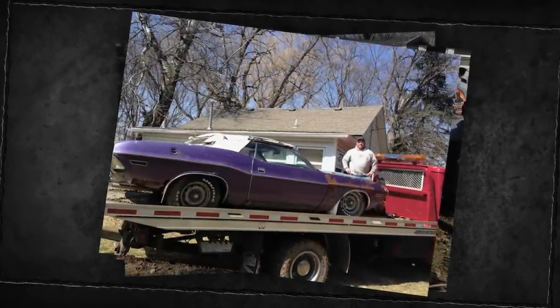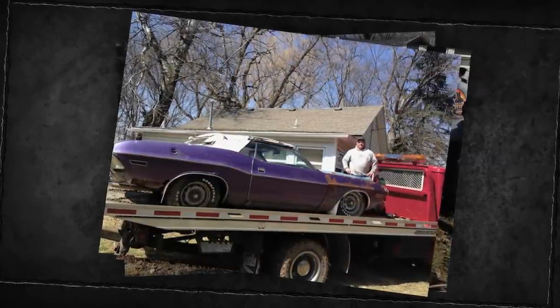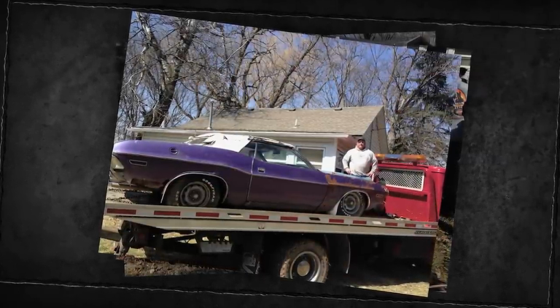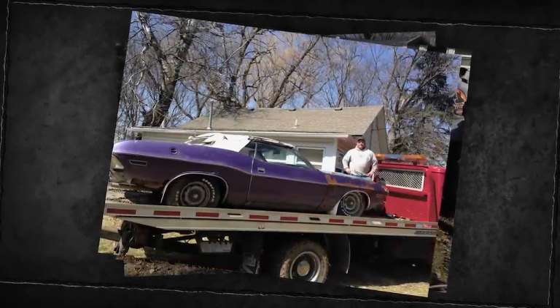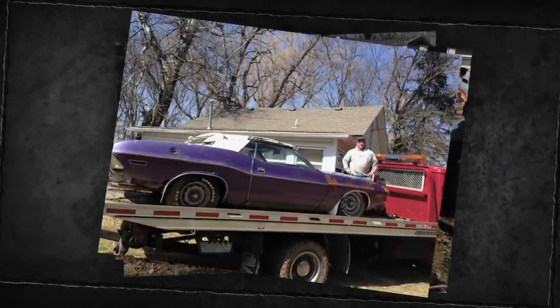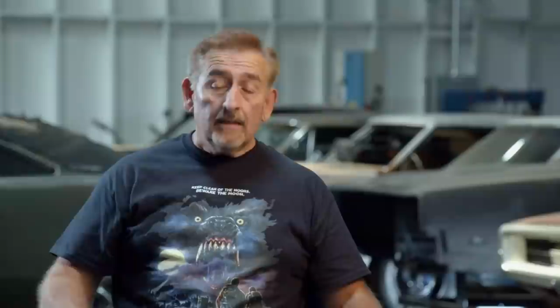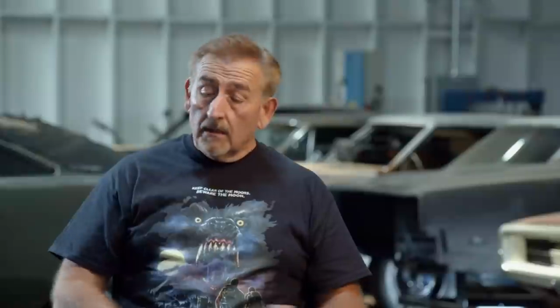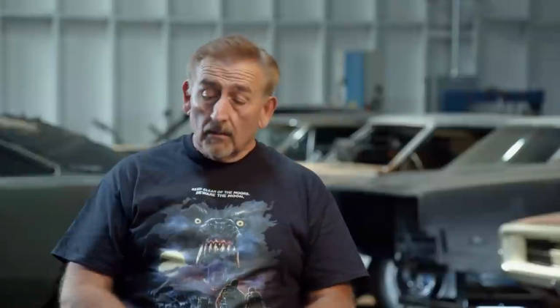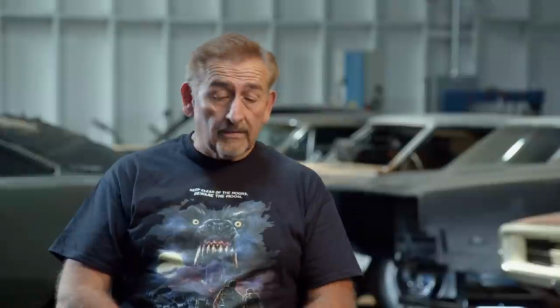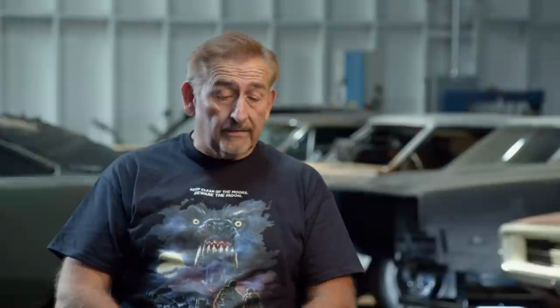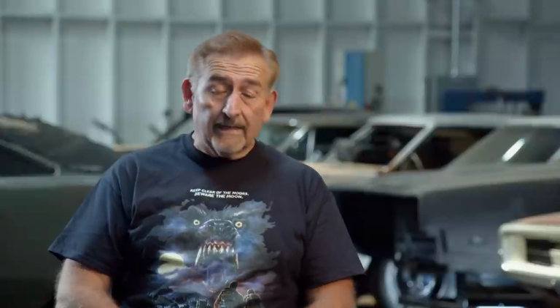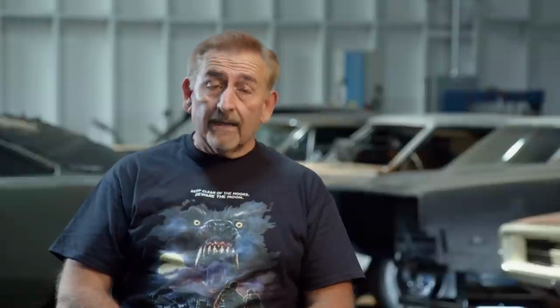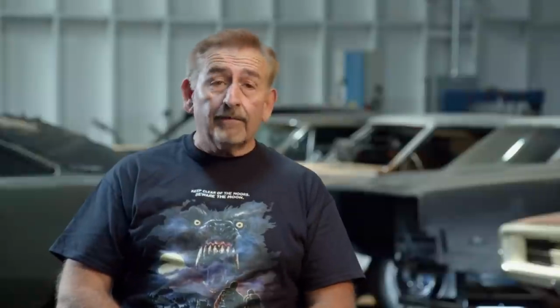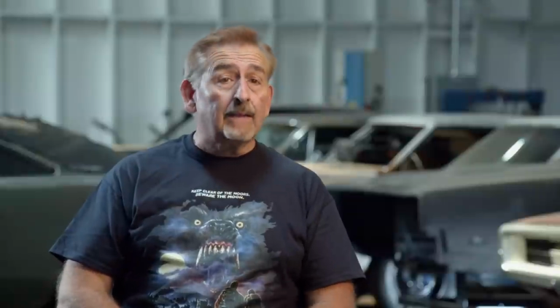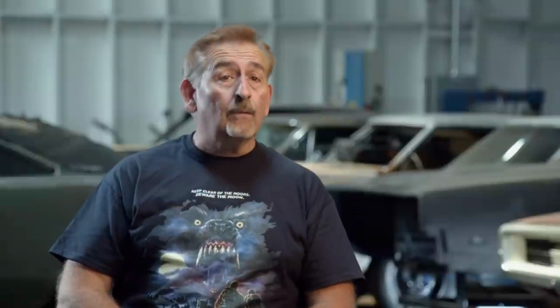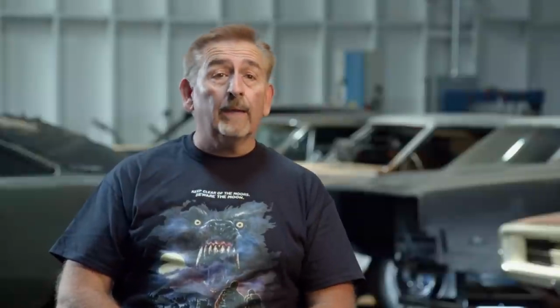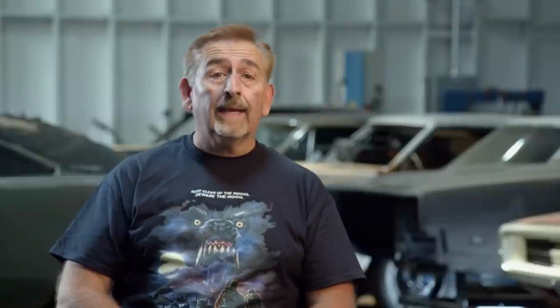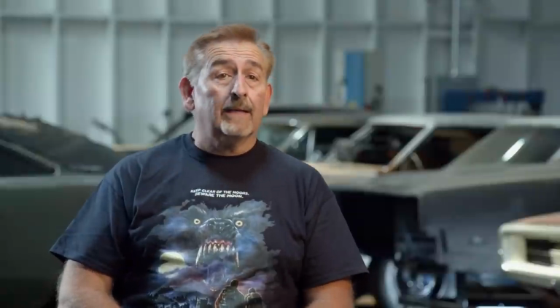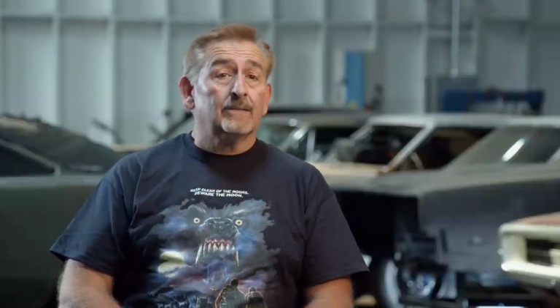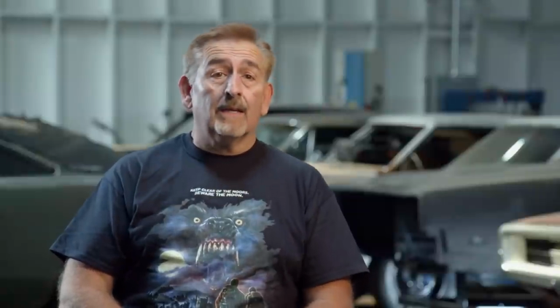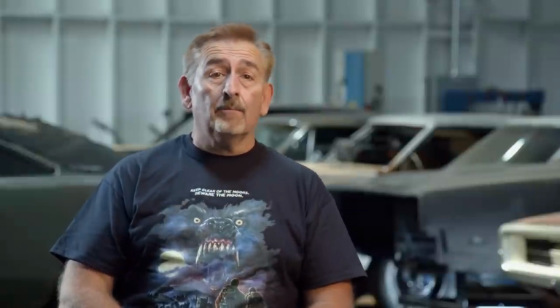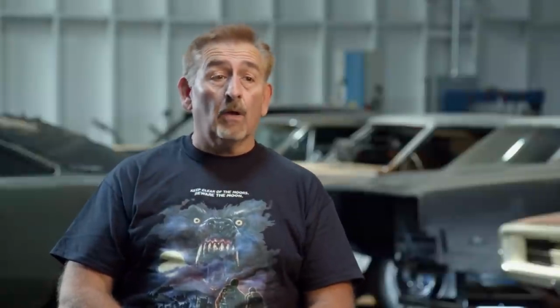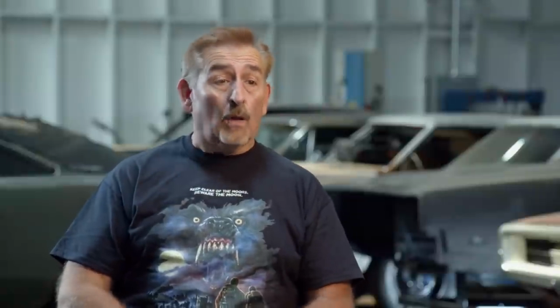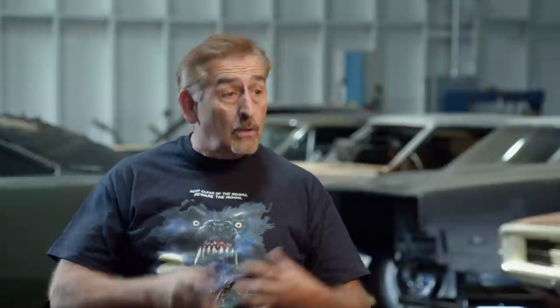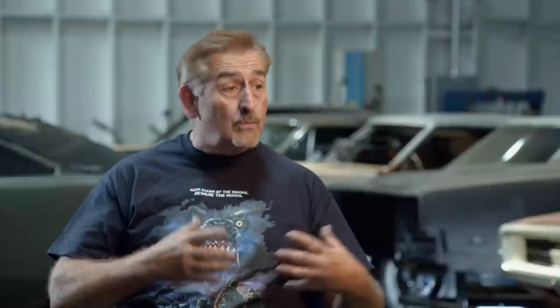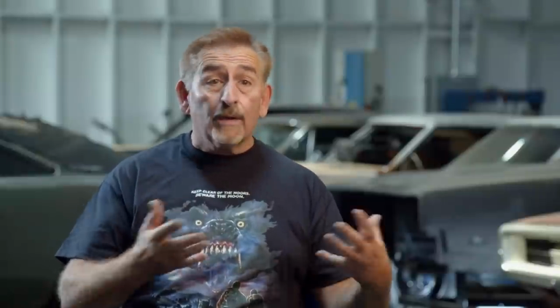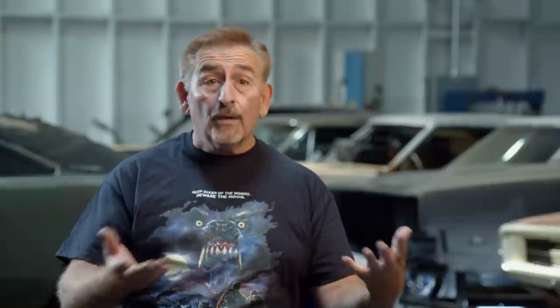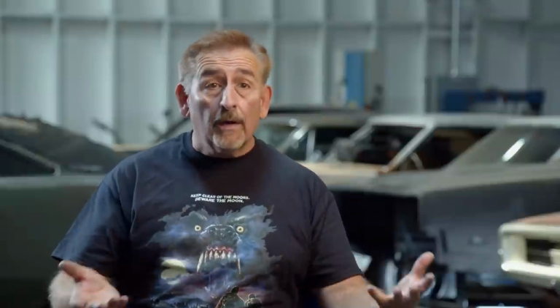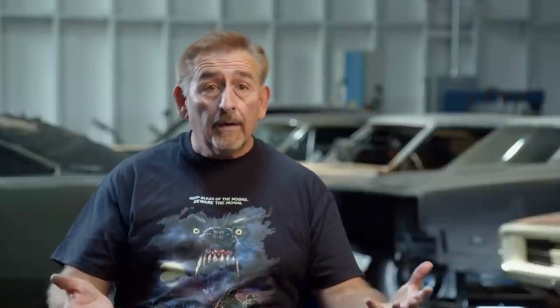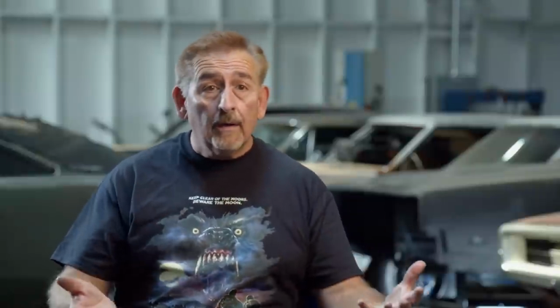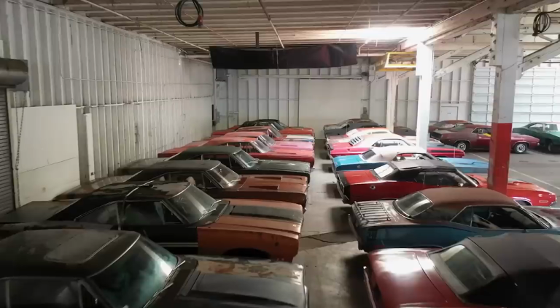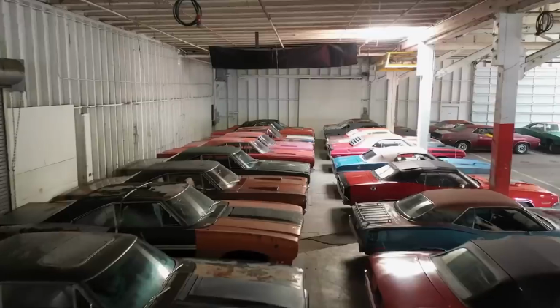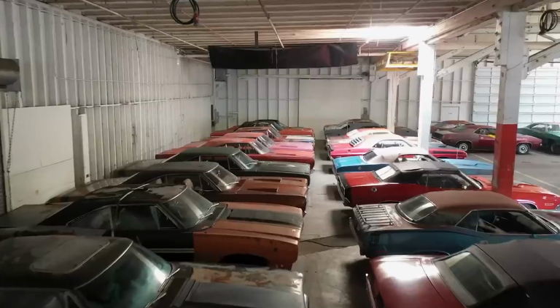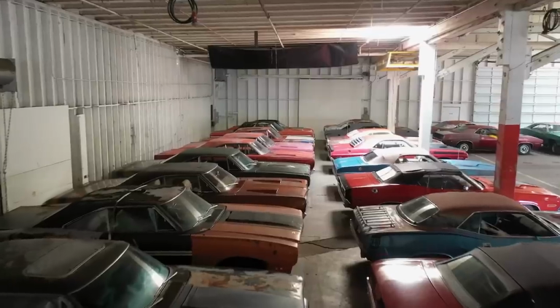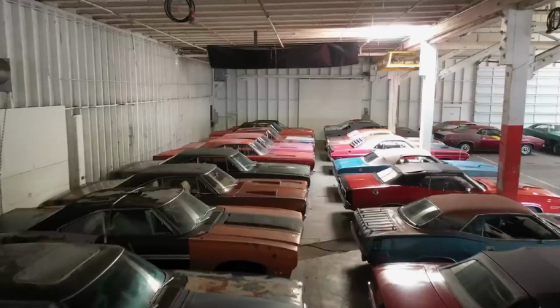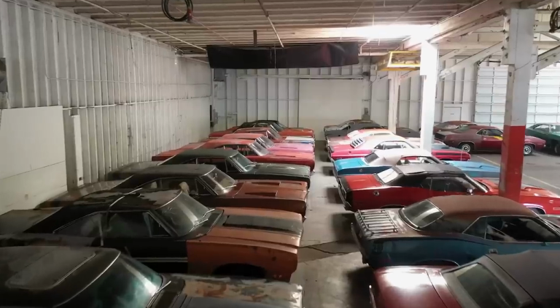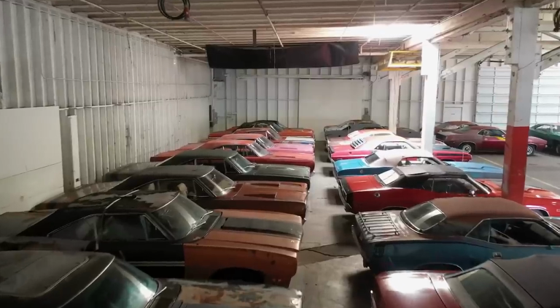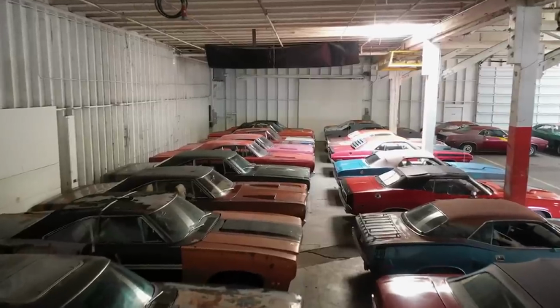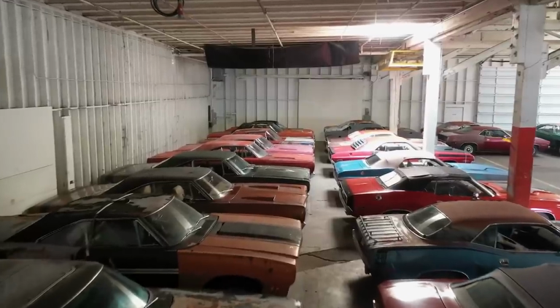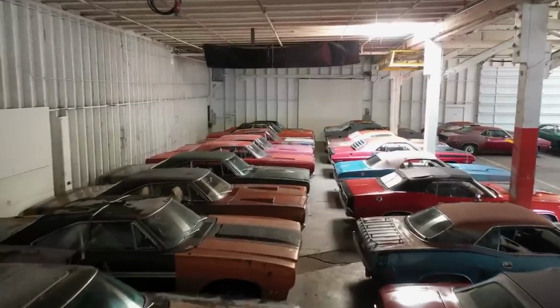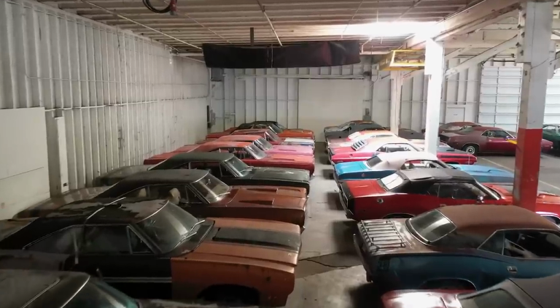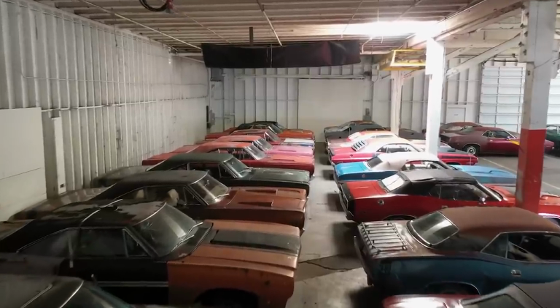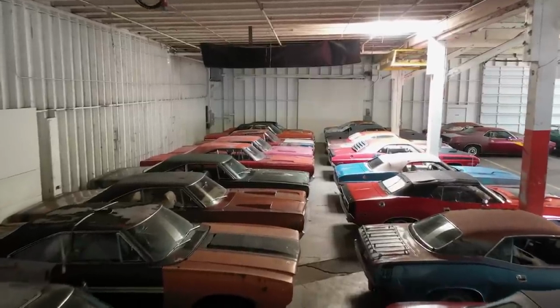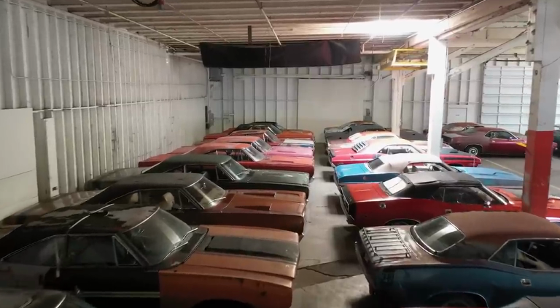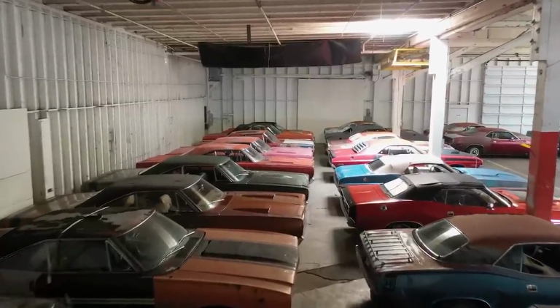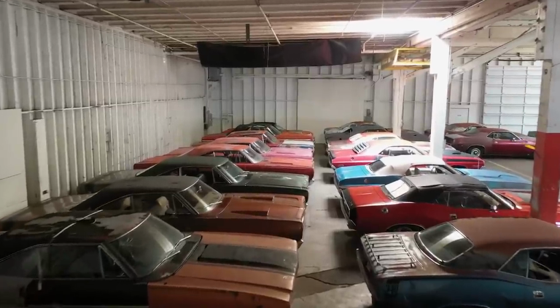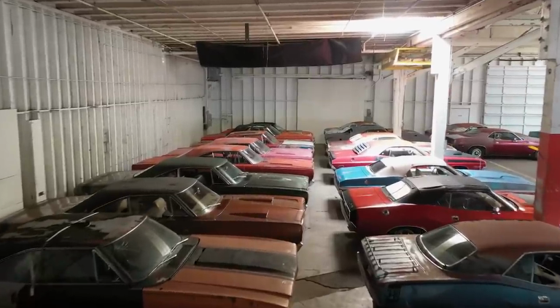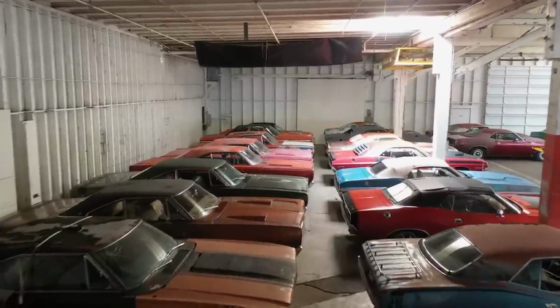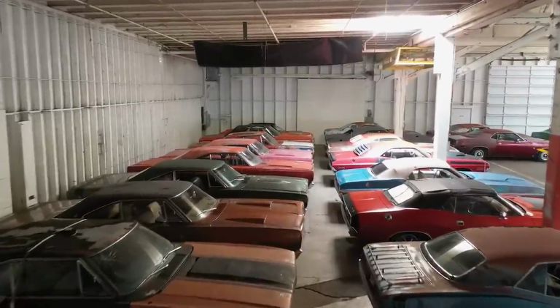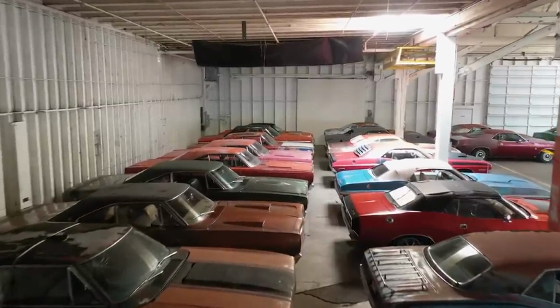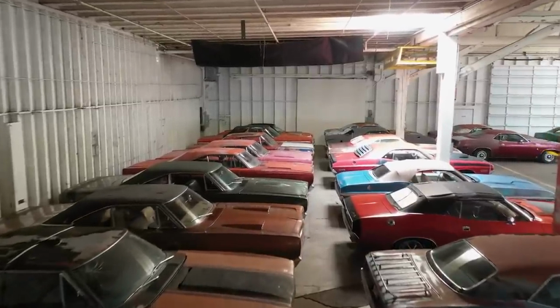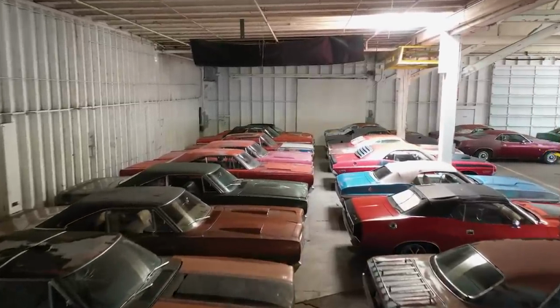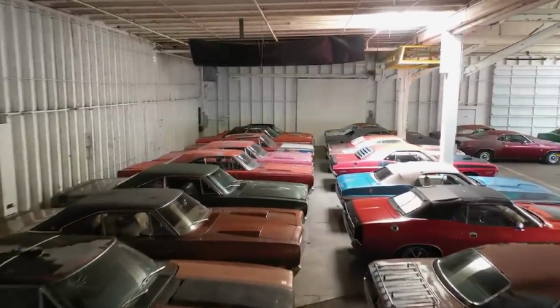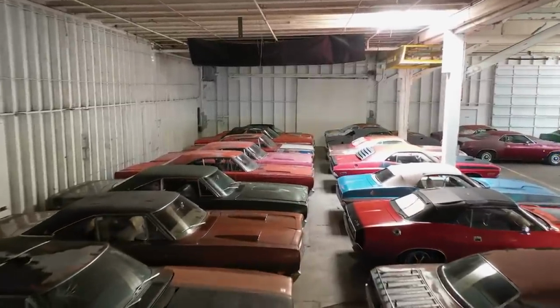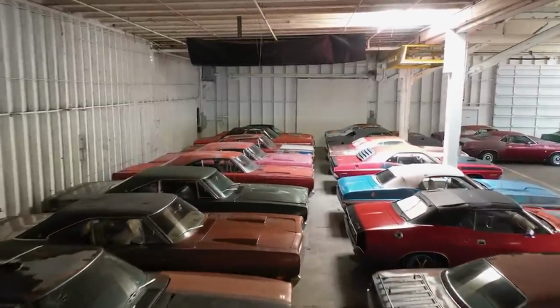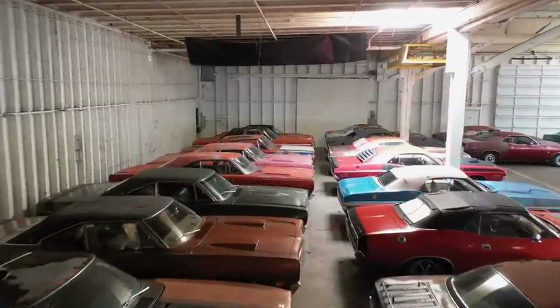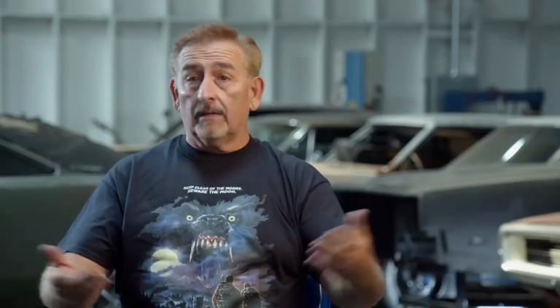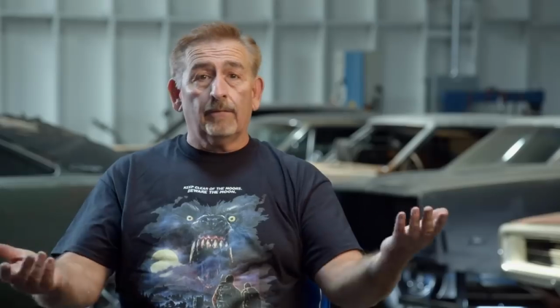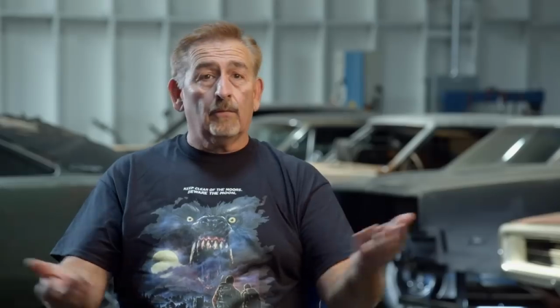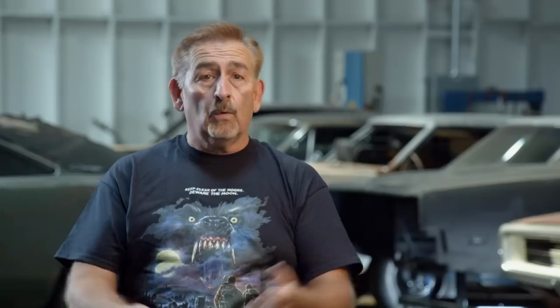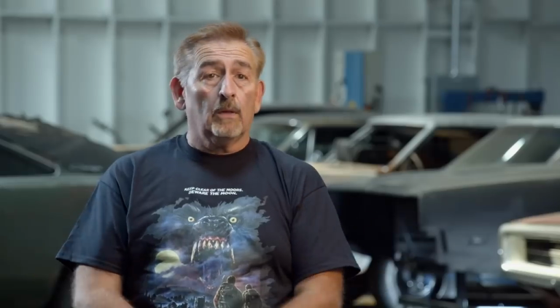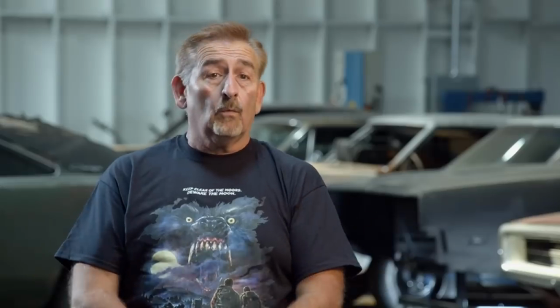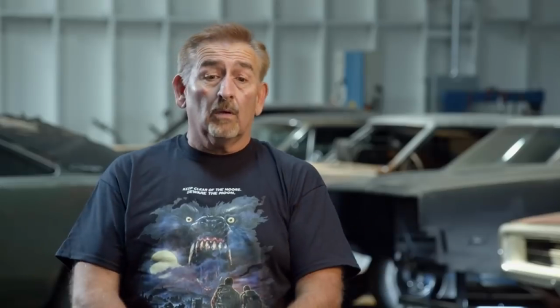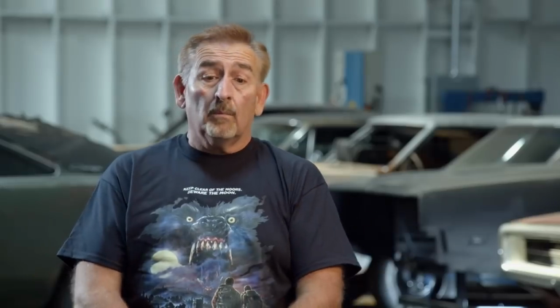It's a sad fact that we can't save them all. I wish we could. You see all the cars in here - we're going to save all of them. I wish I could save every one in the world, but we can't. It's a sad fact we just can't save them all.